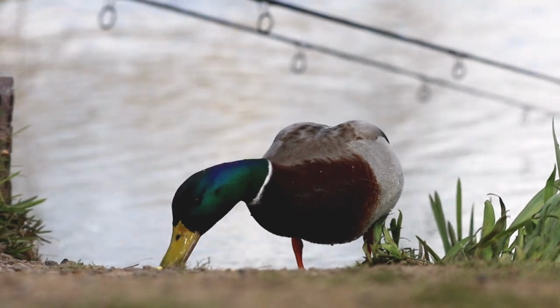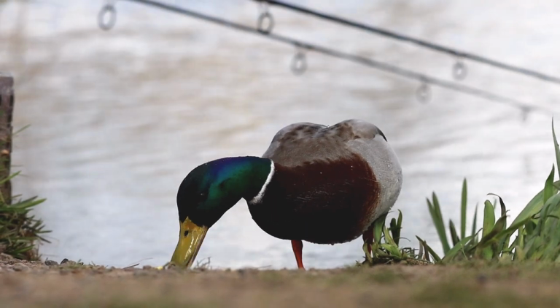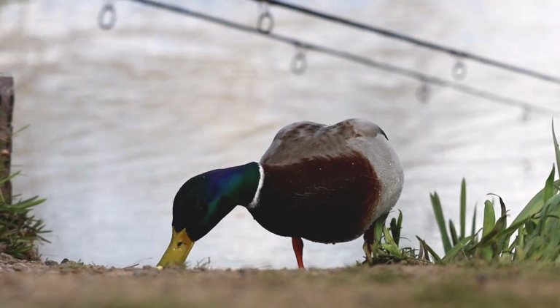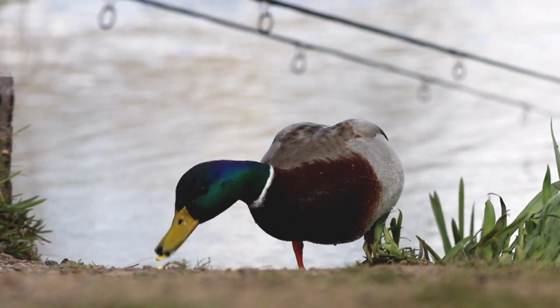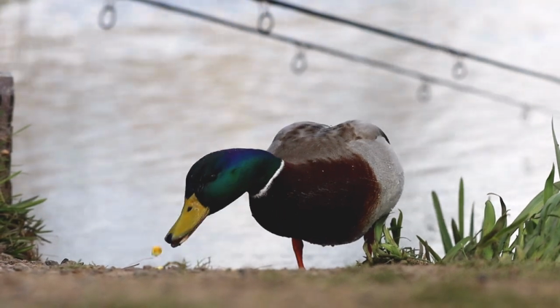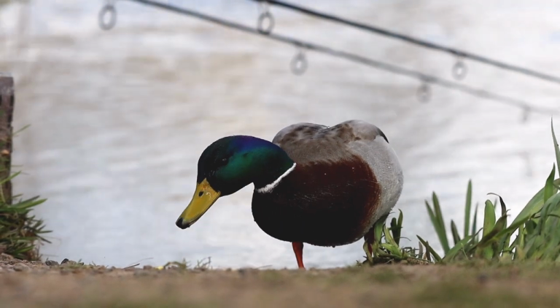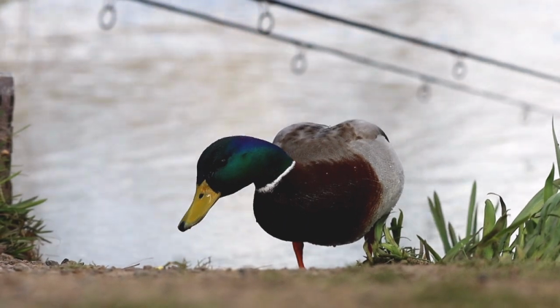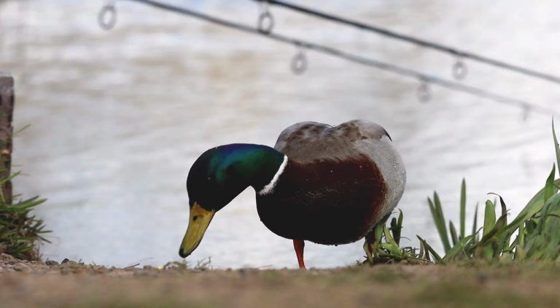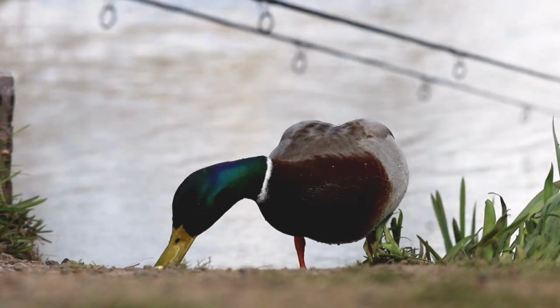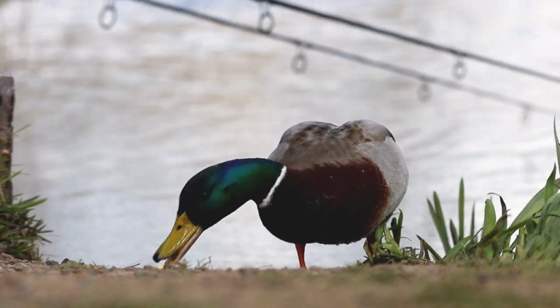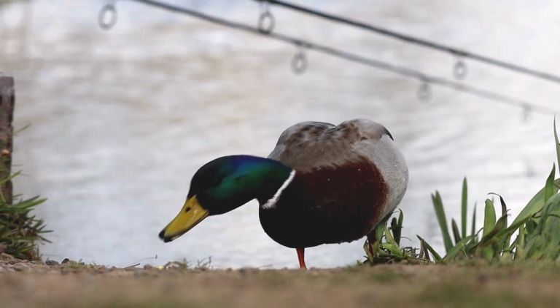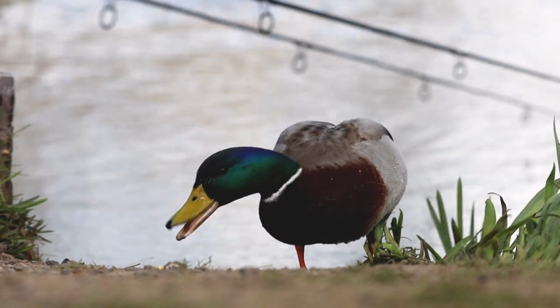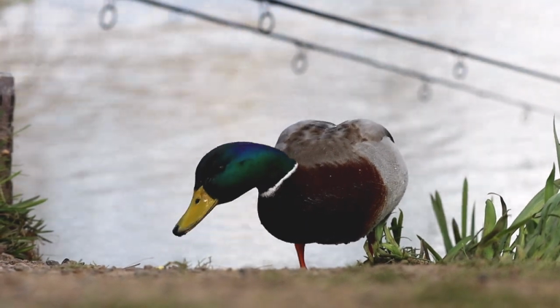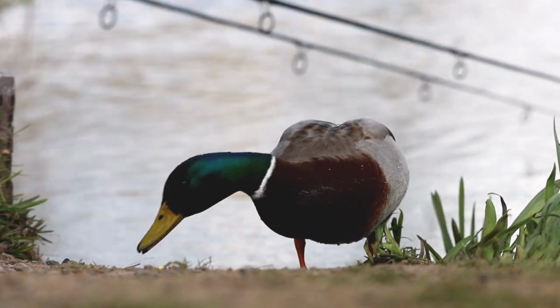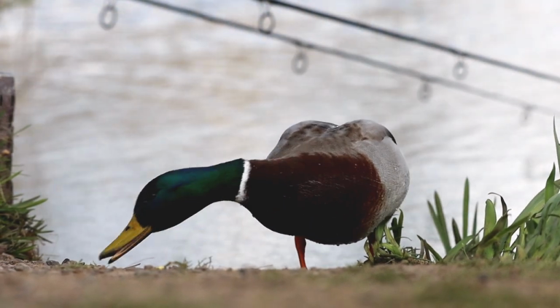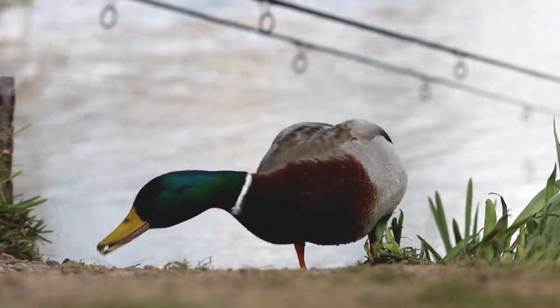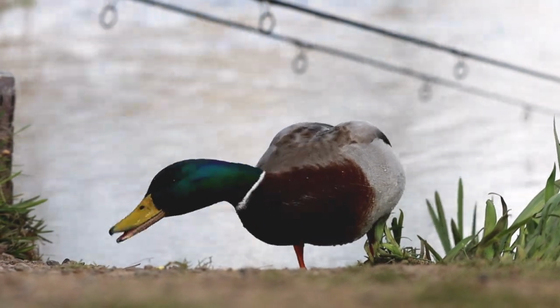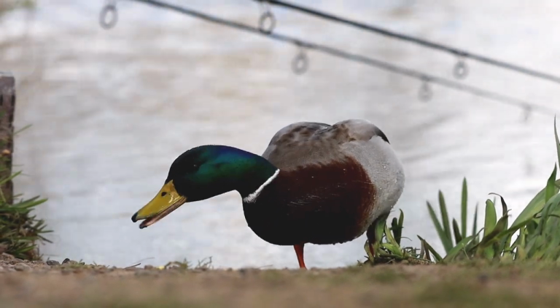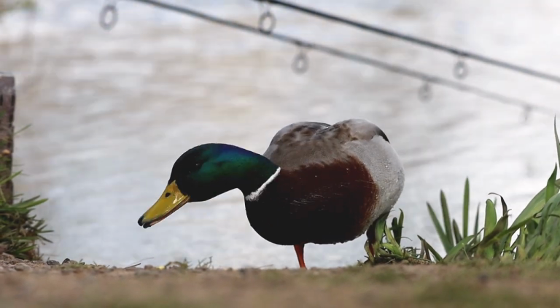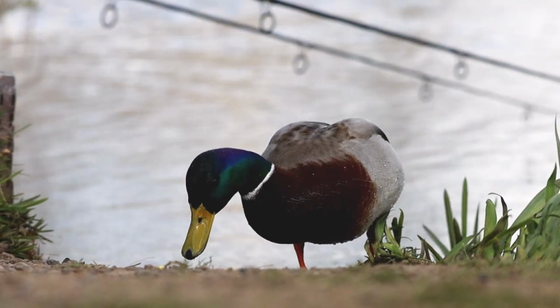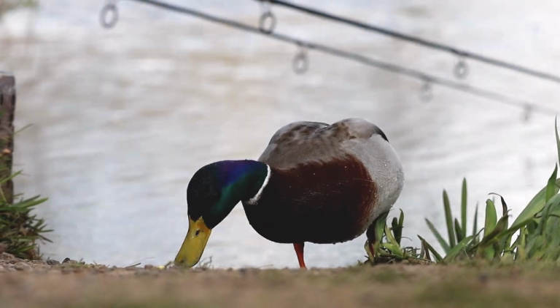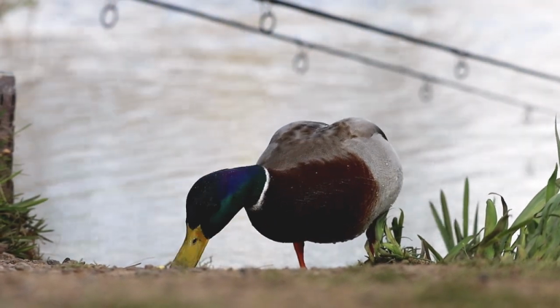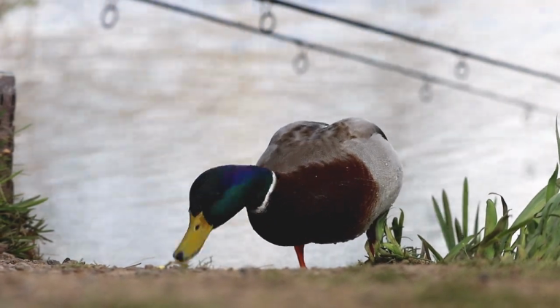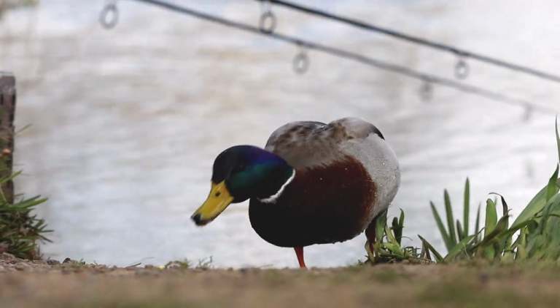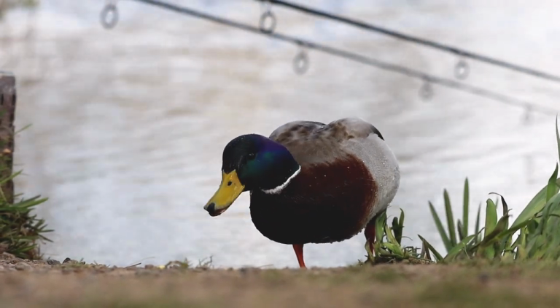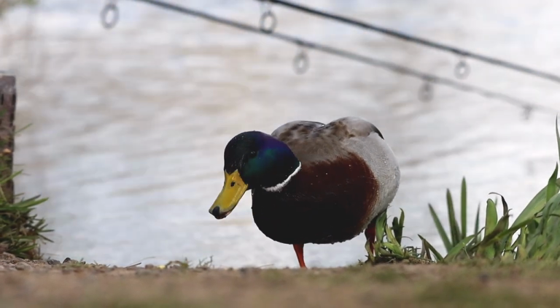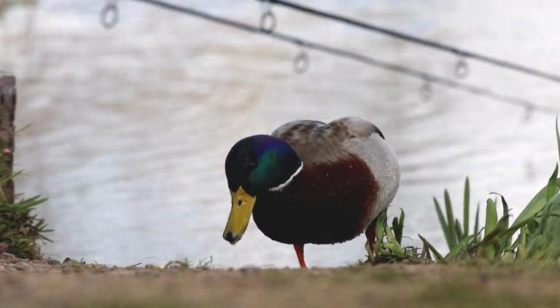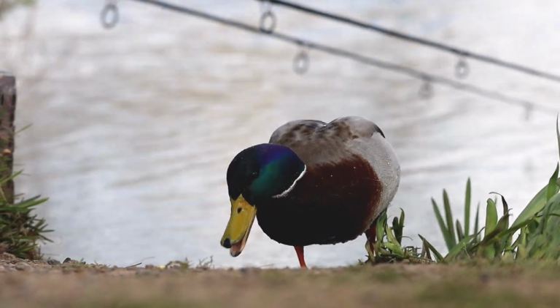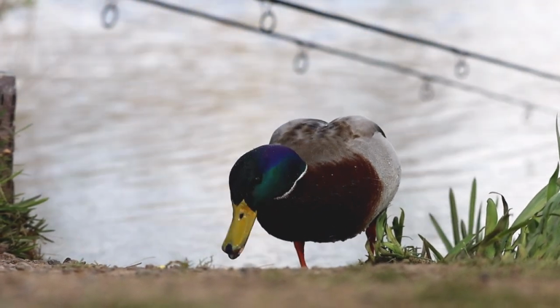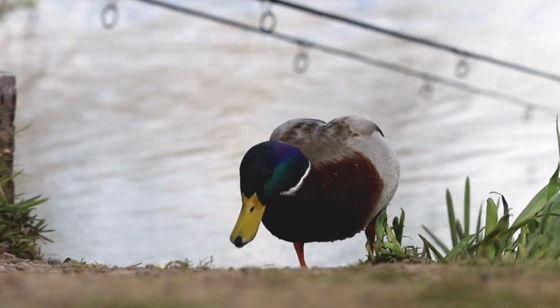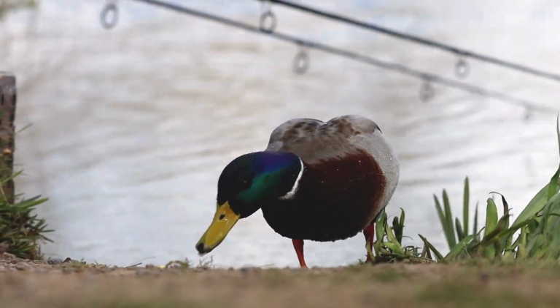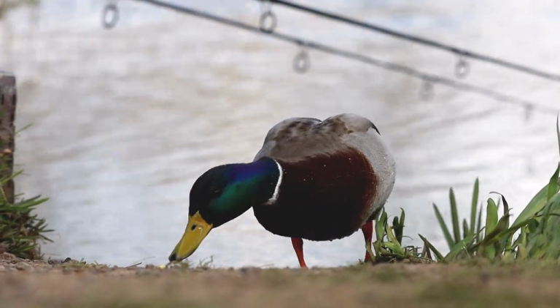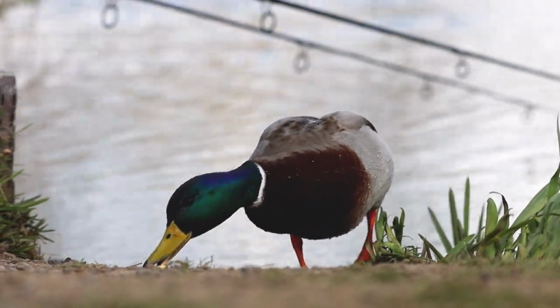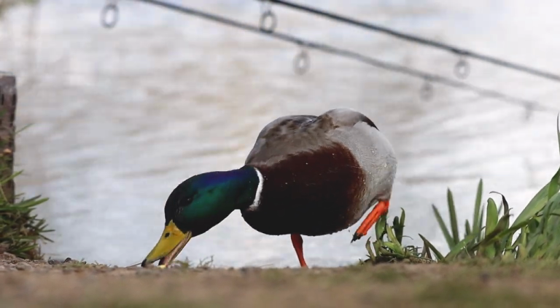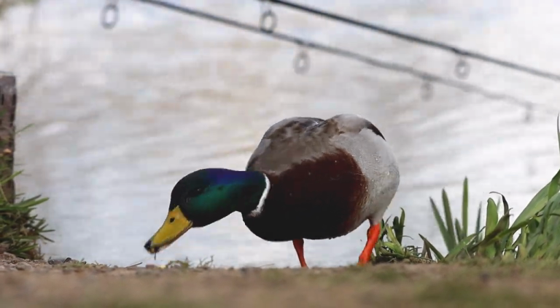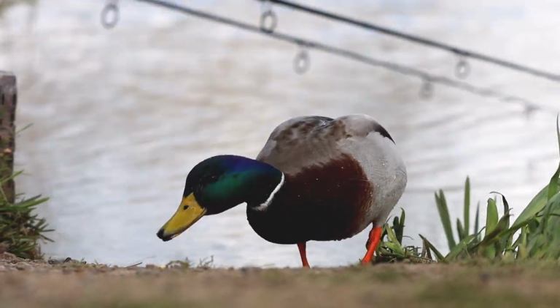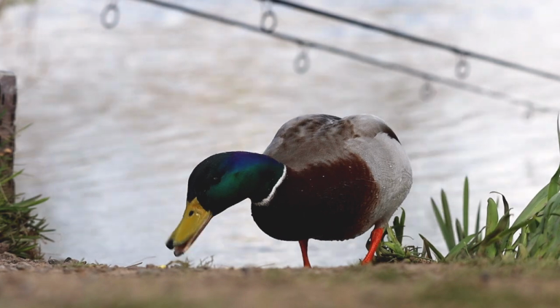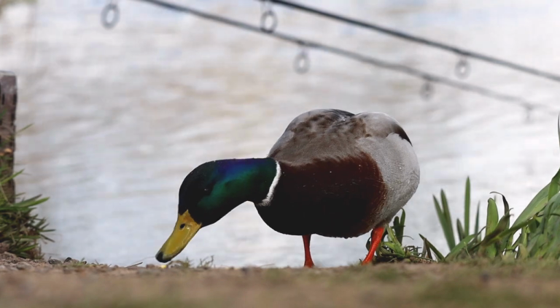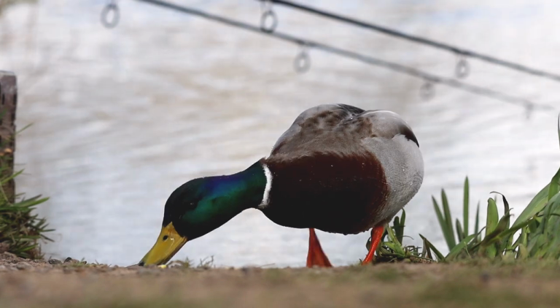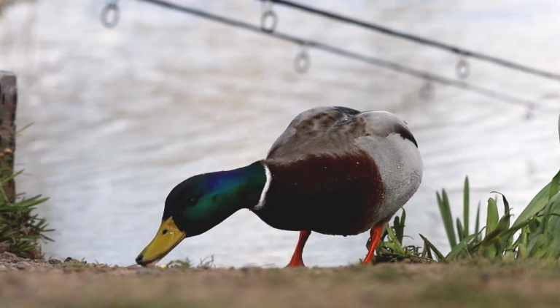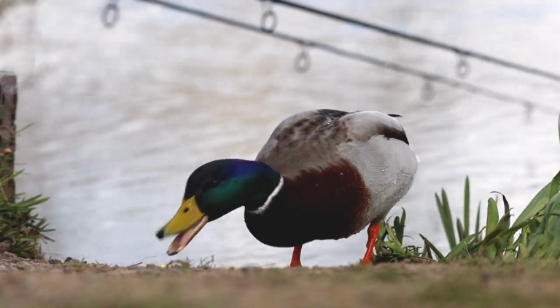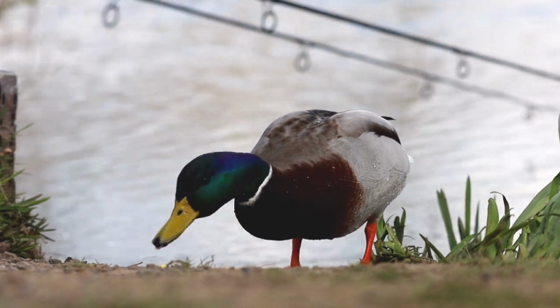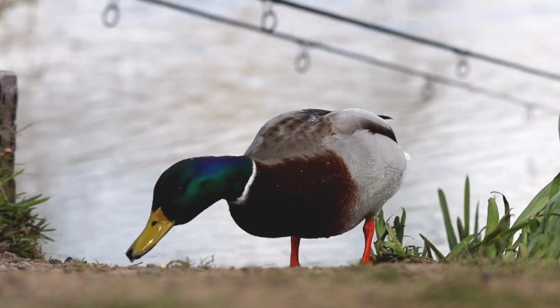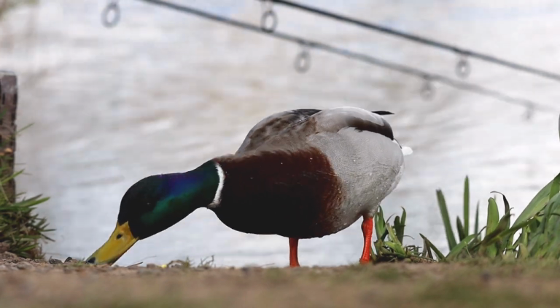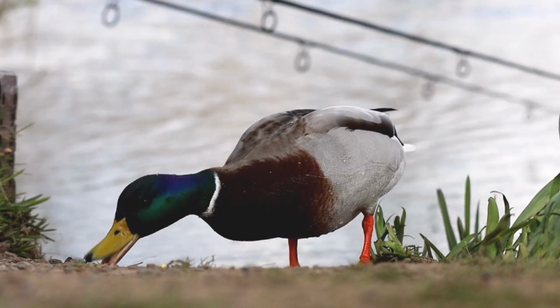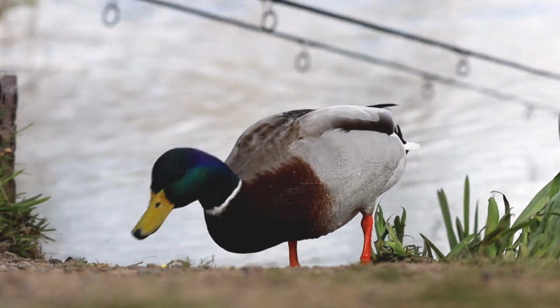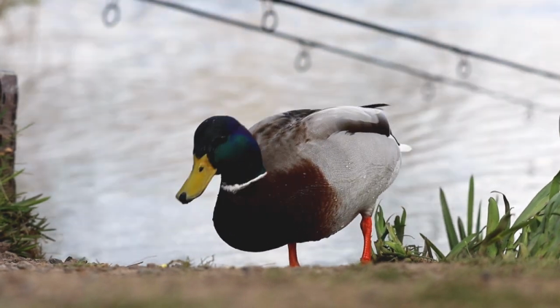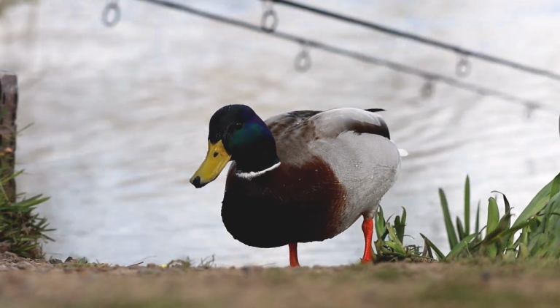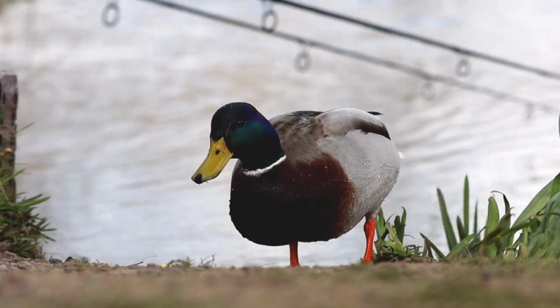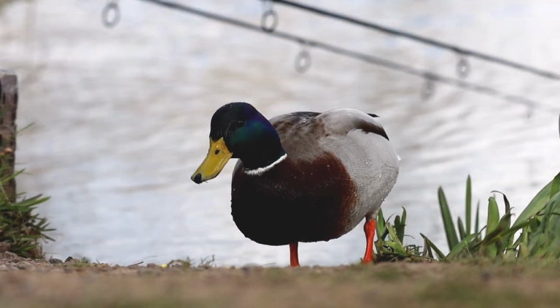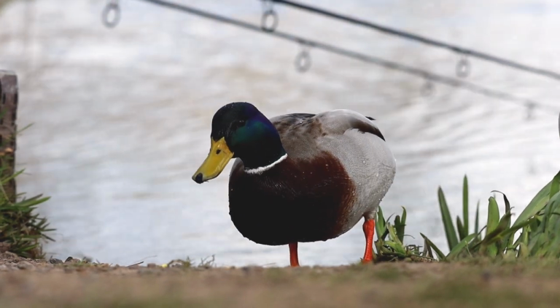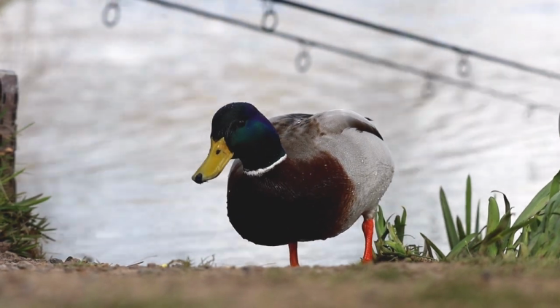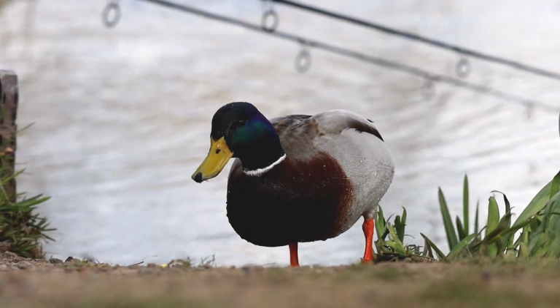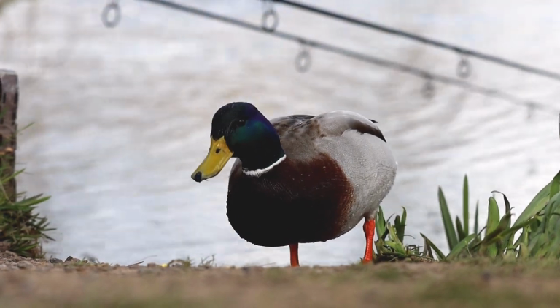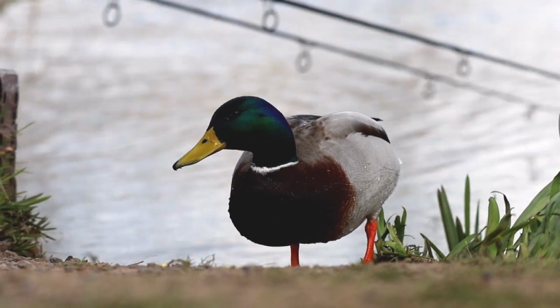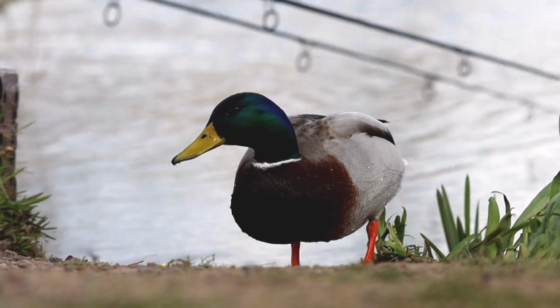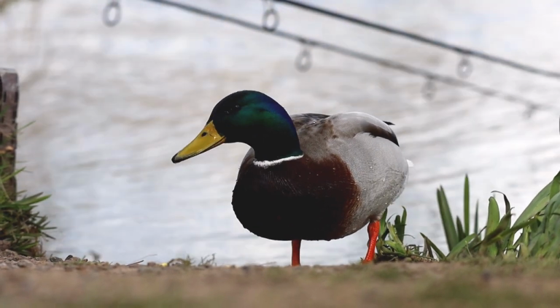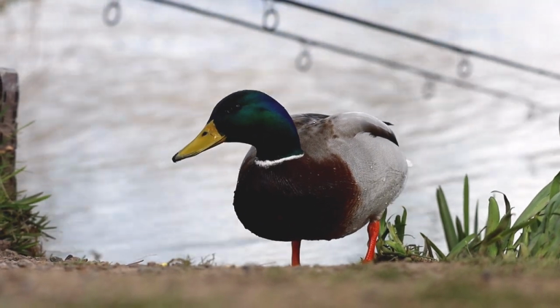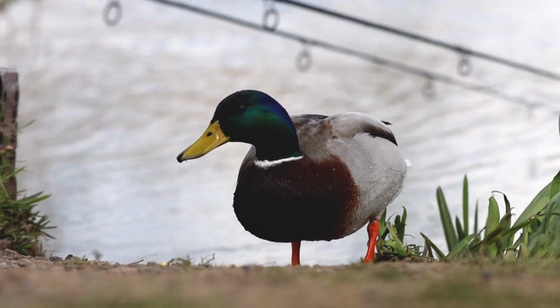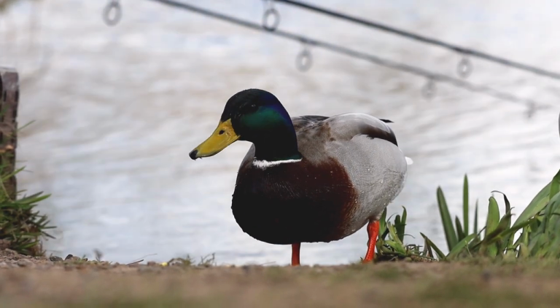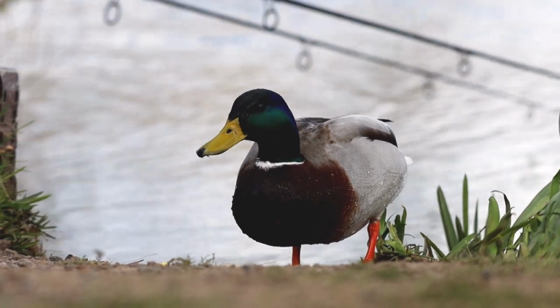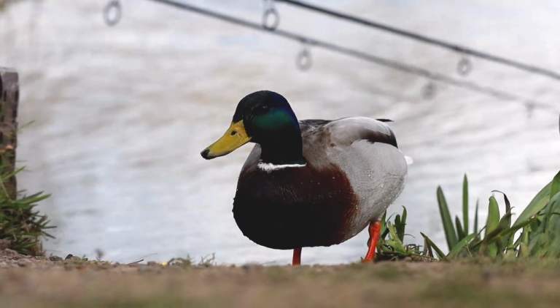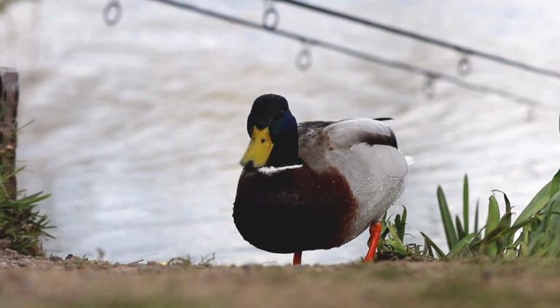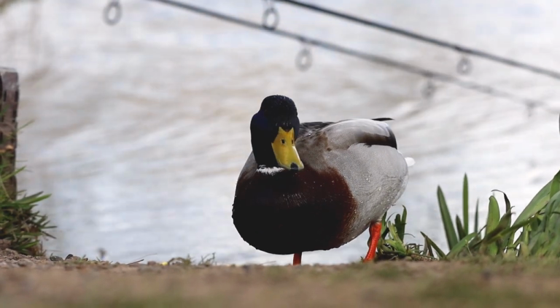Well after those two silvers, the swim went dead again. I didn't really mind, because I enjoyed being on the bank watching the wildlife.